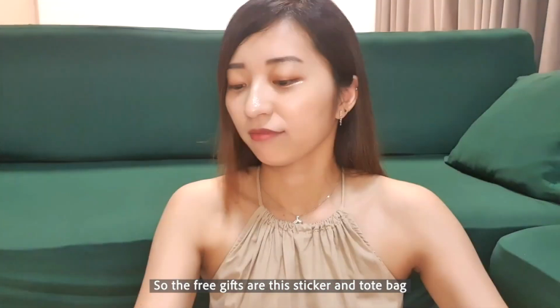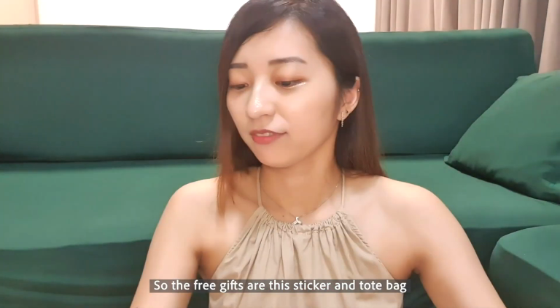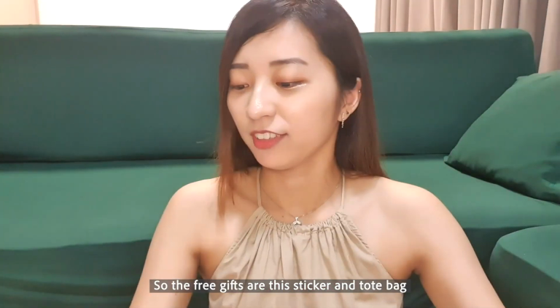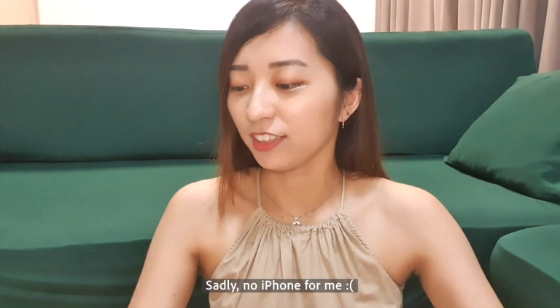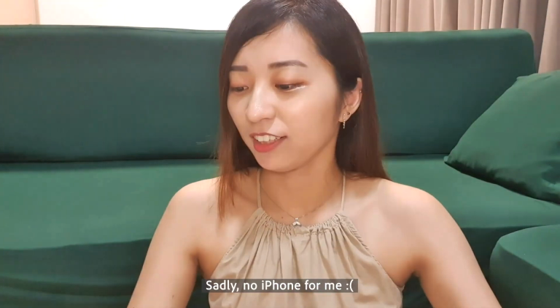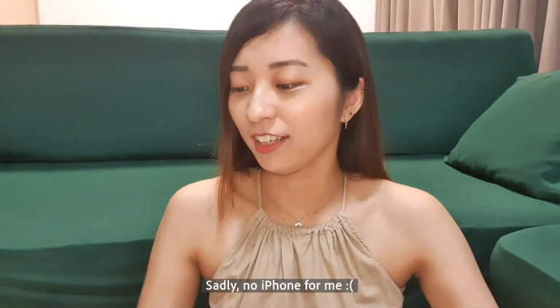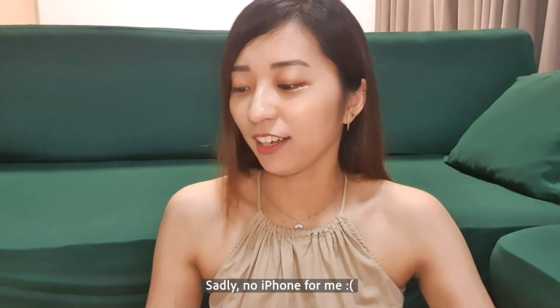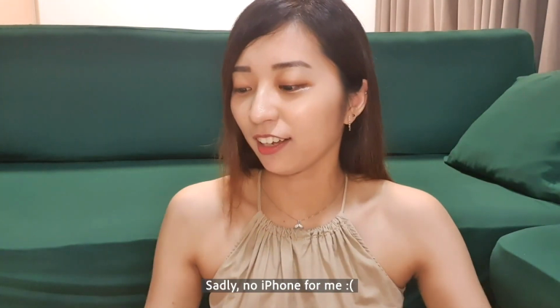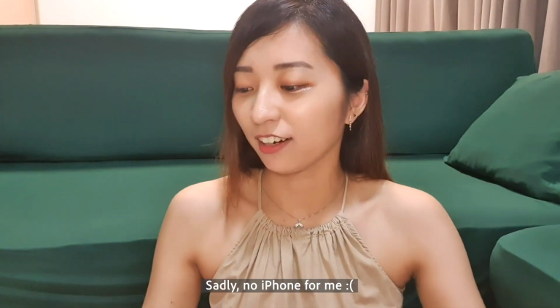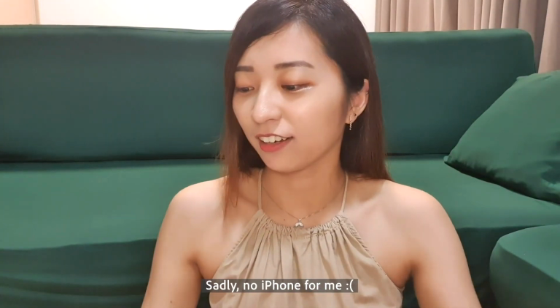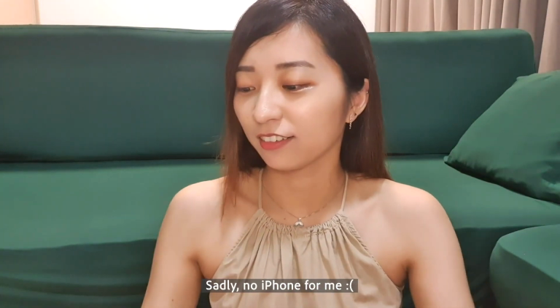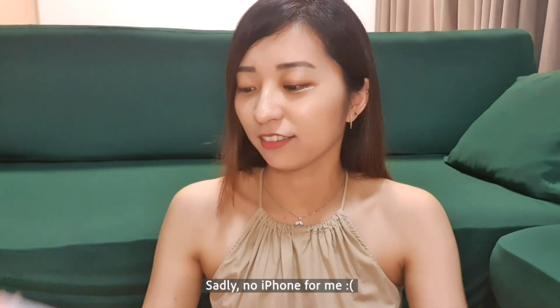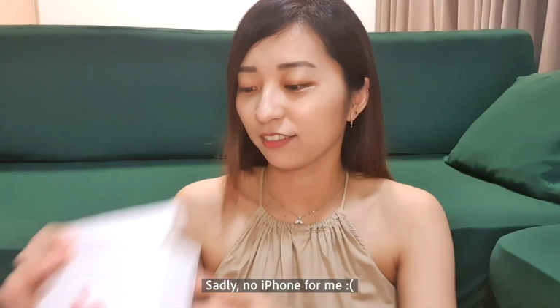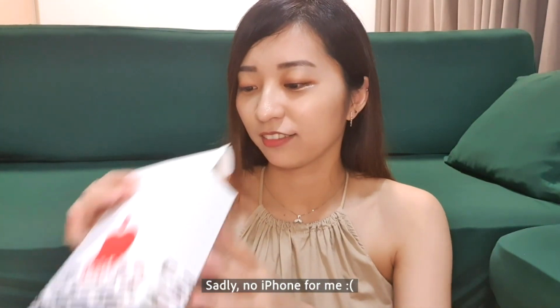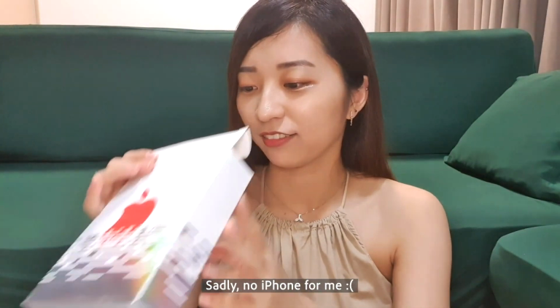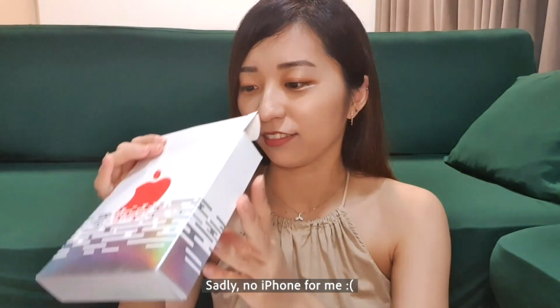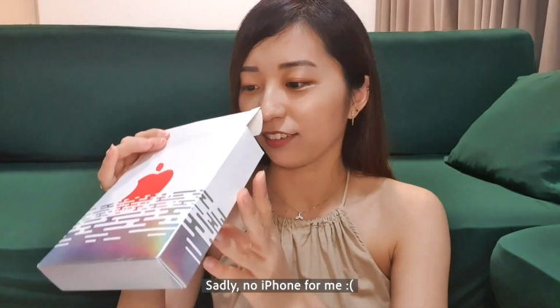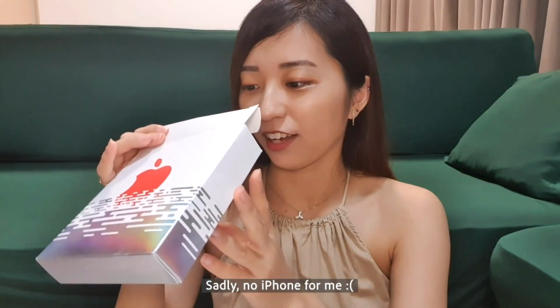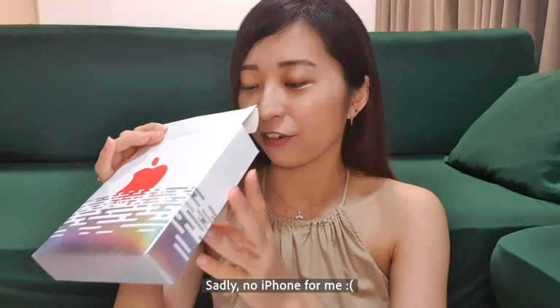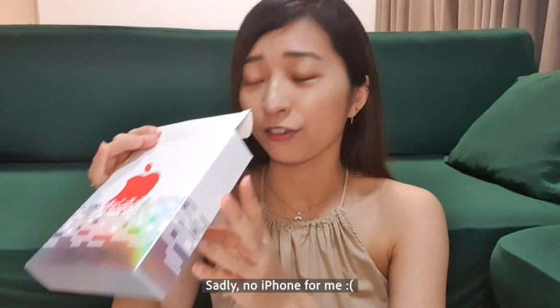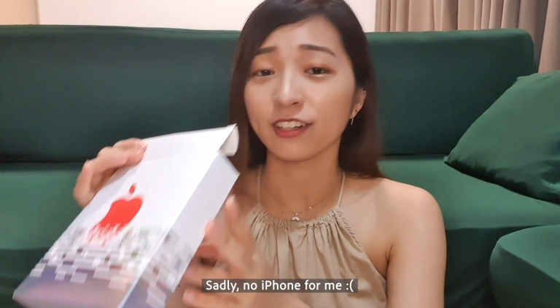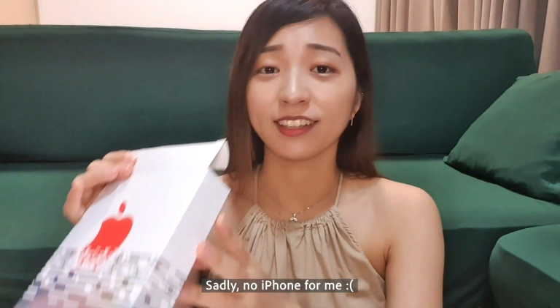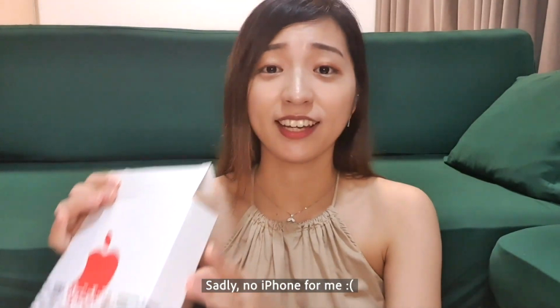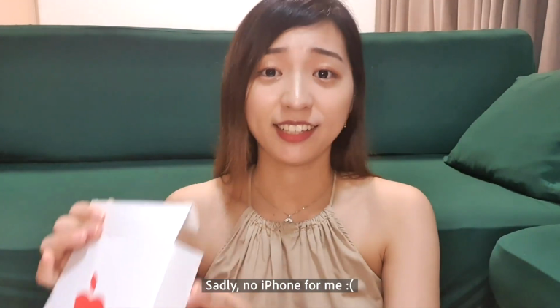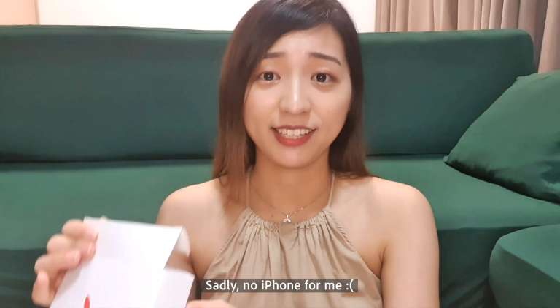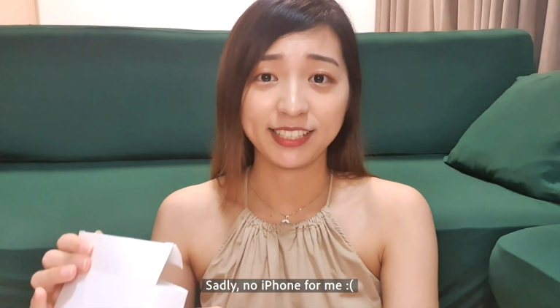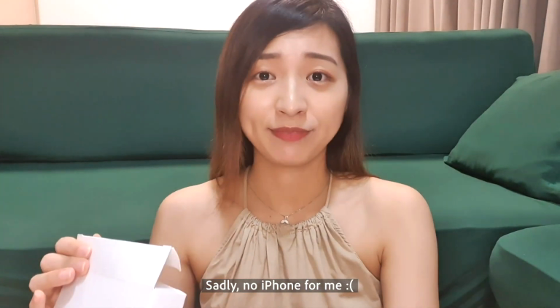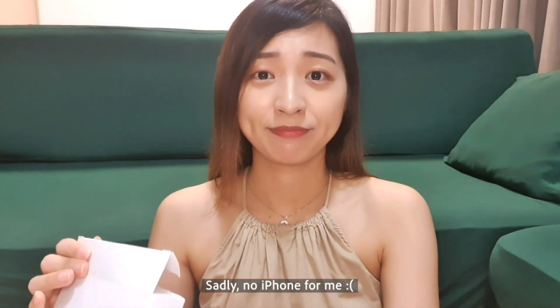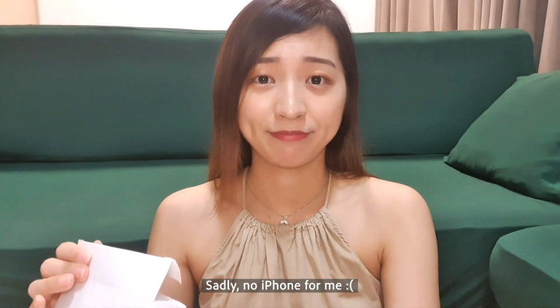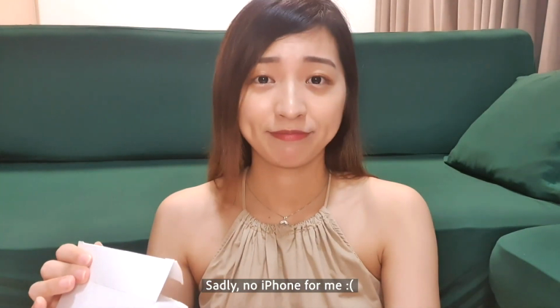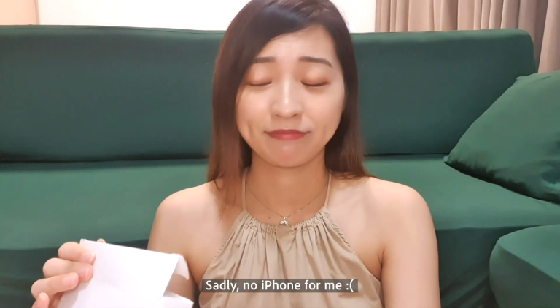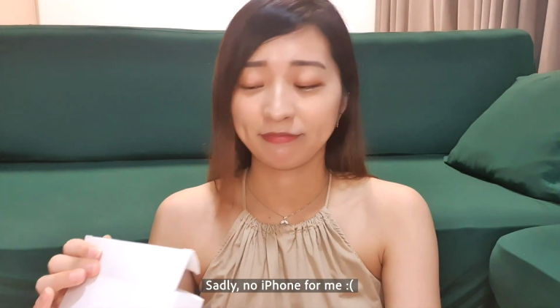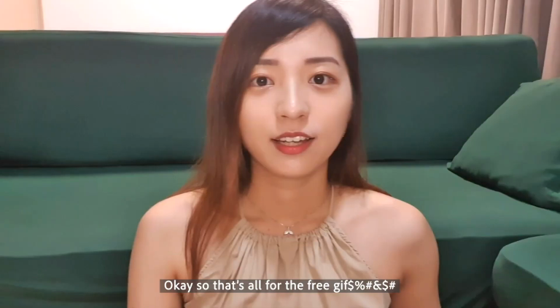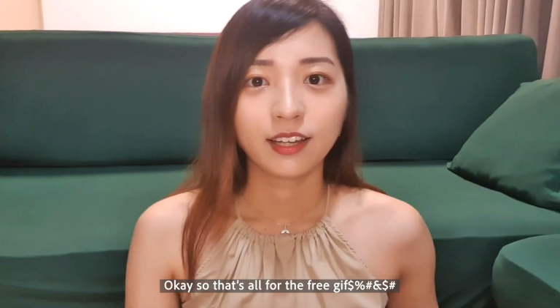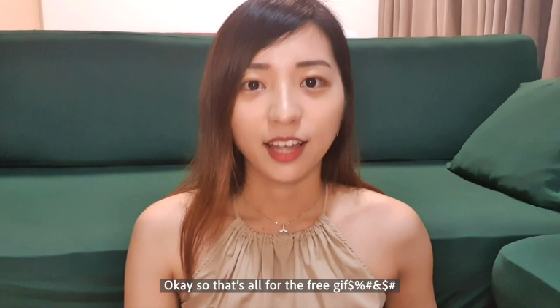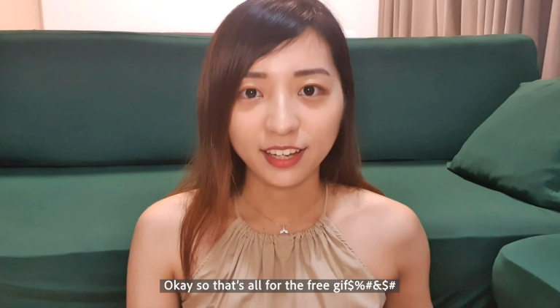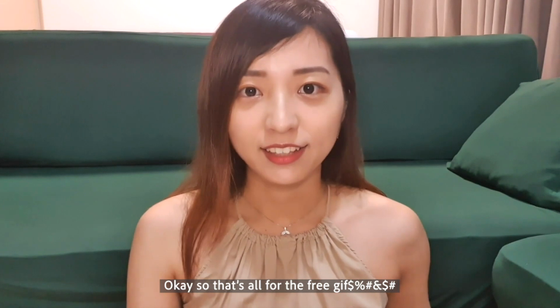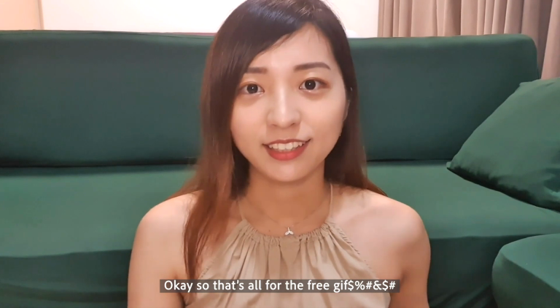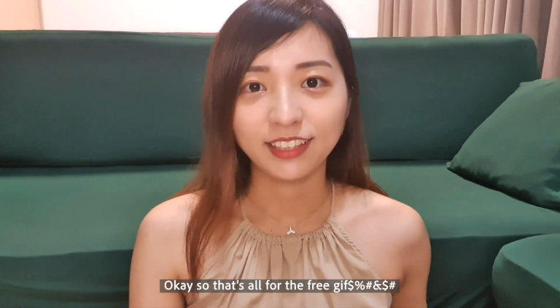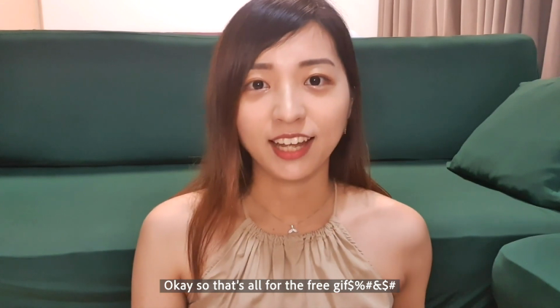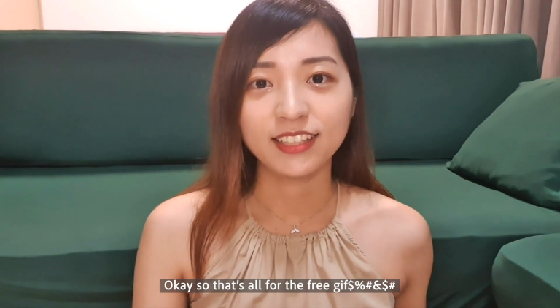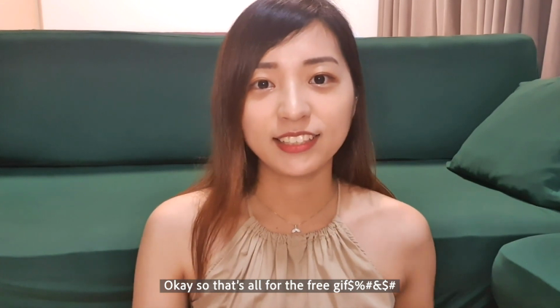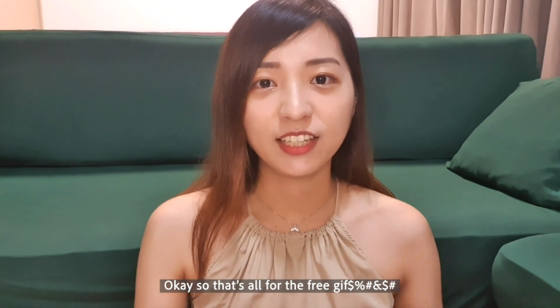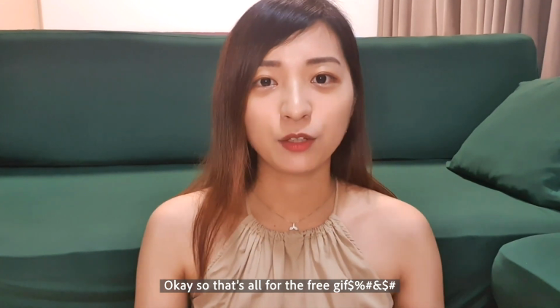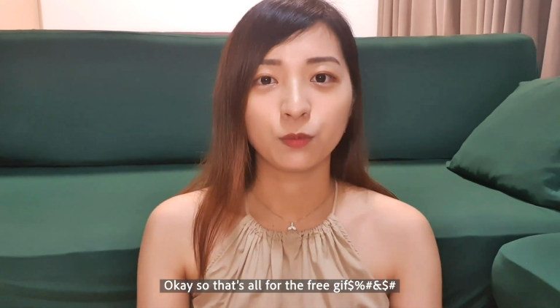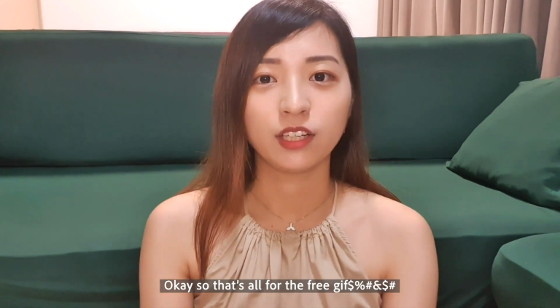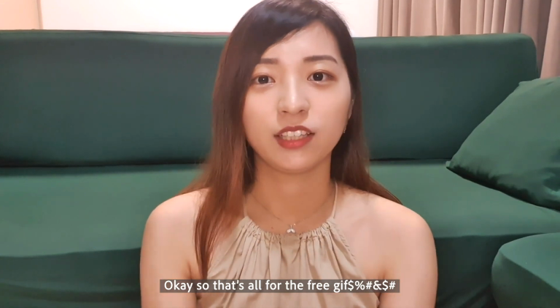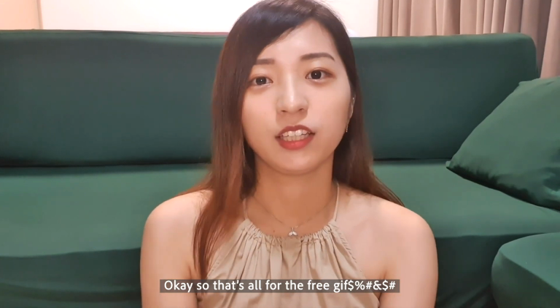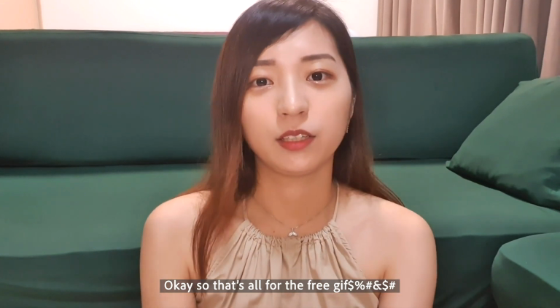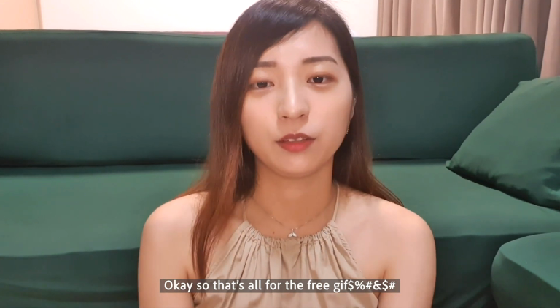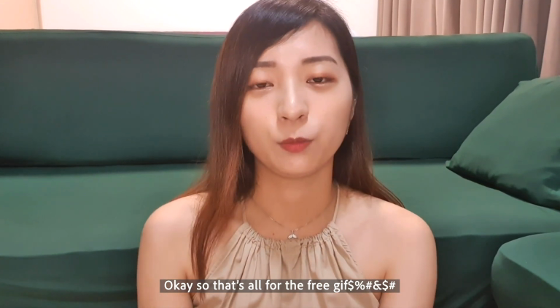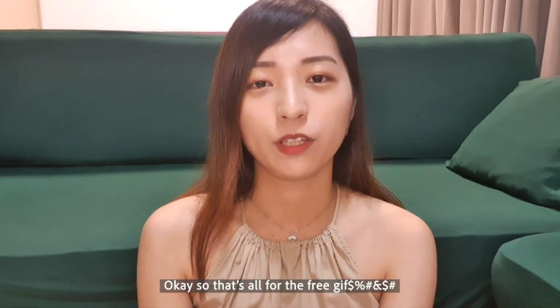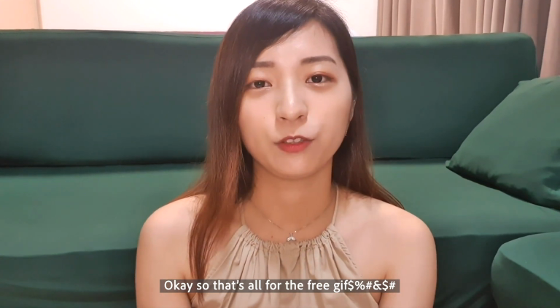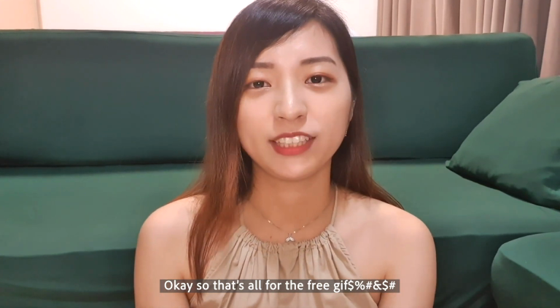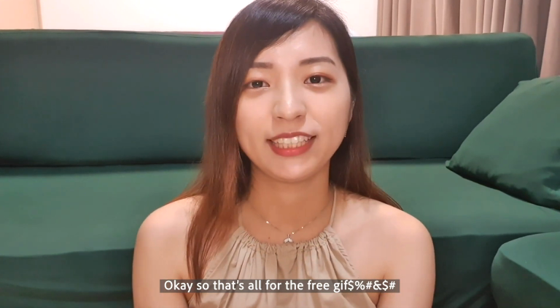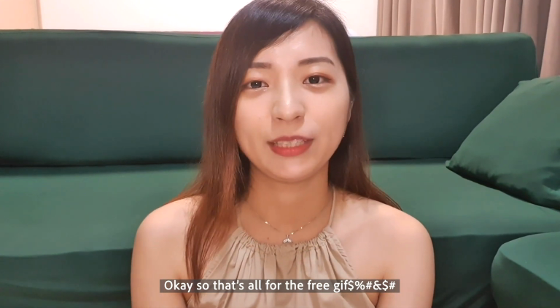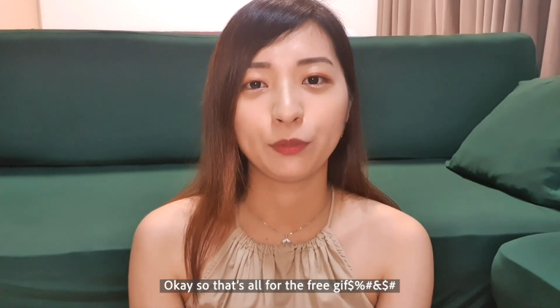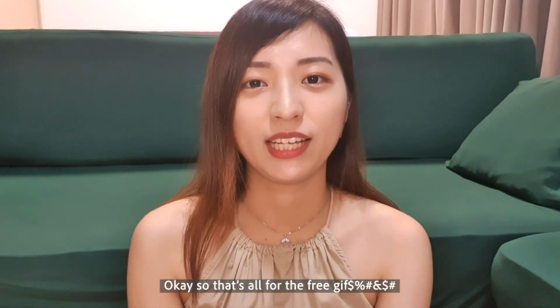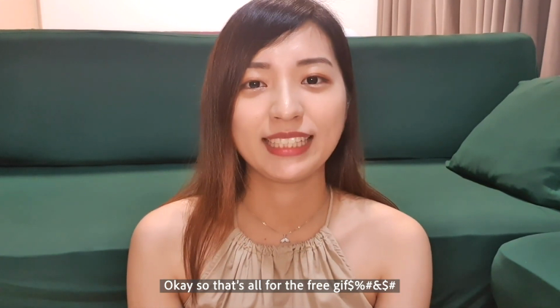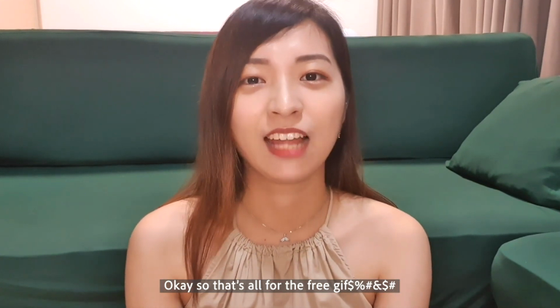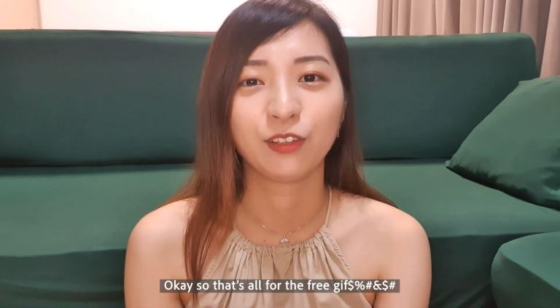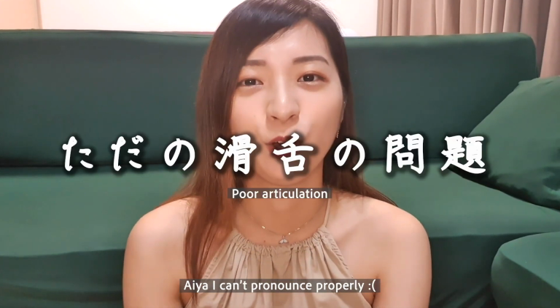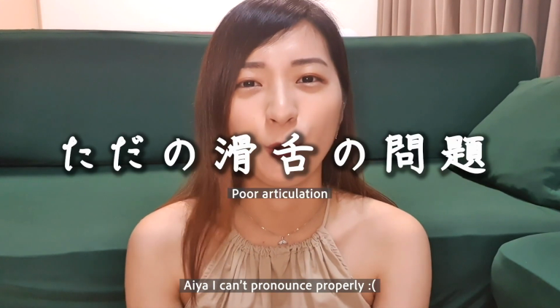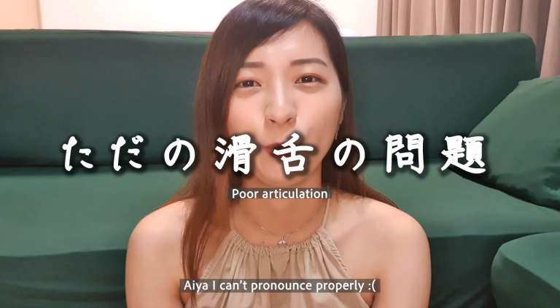Unfortunately I don't have an iPhone. This is cool — this is the presents, everything!